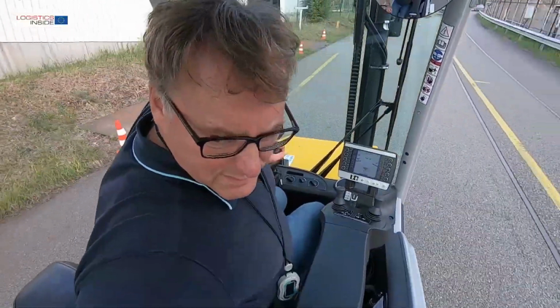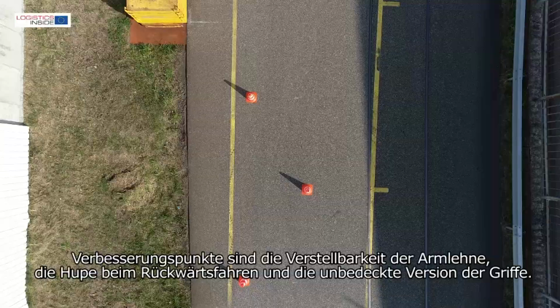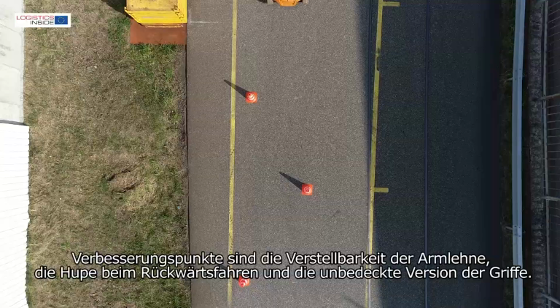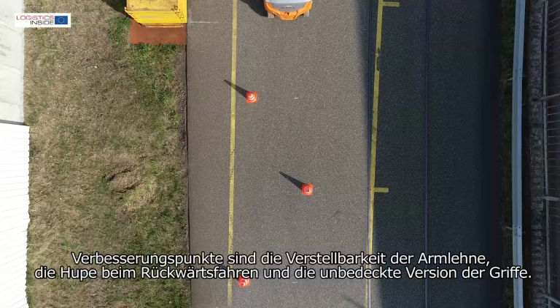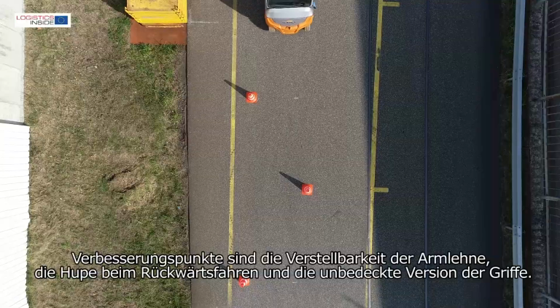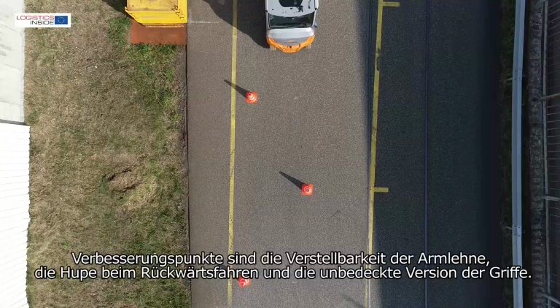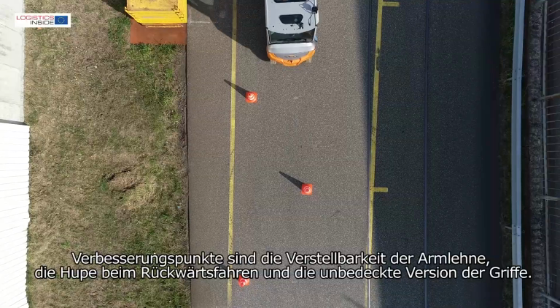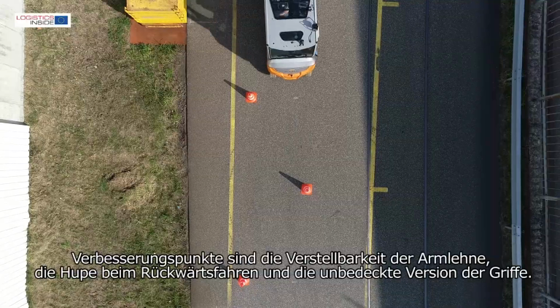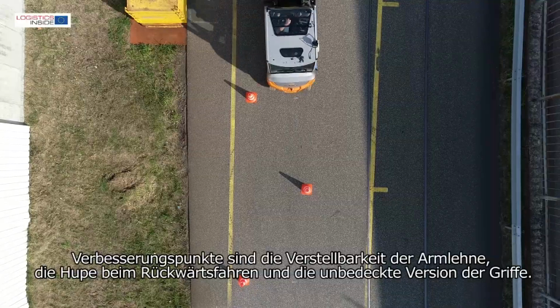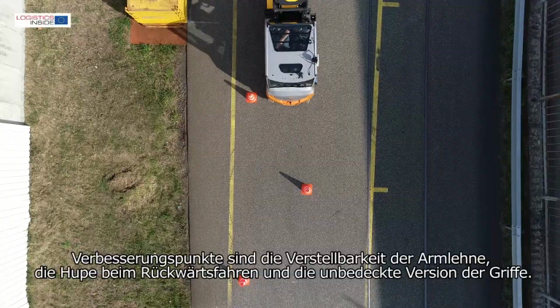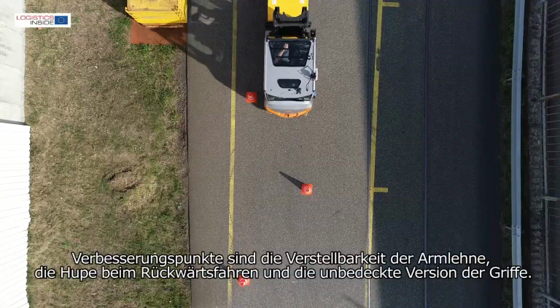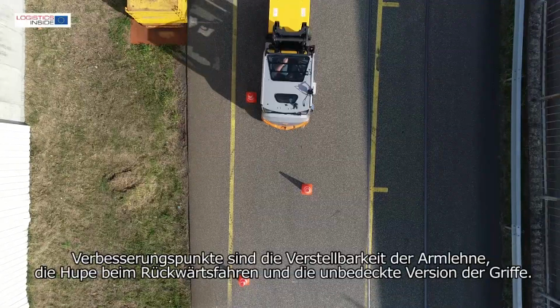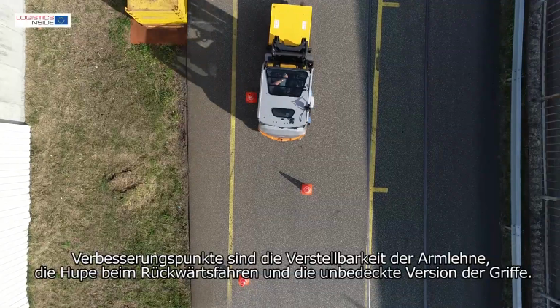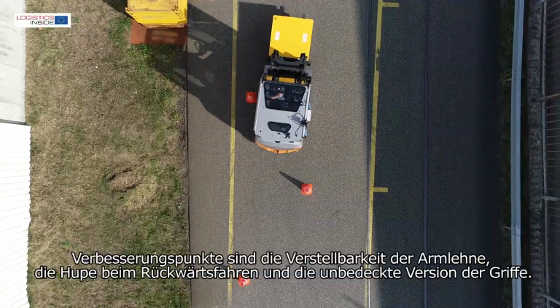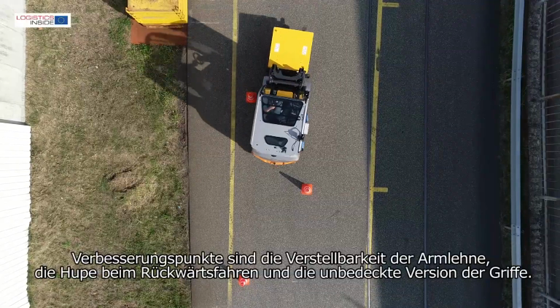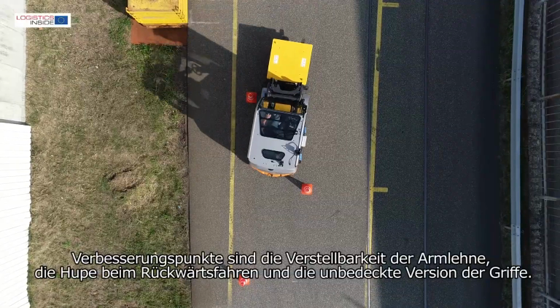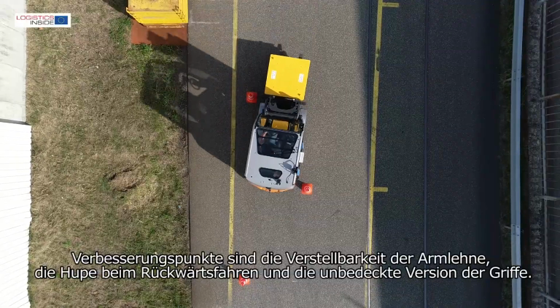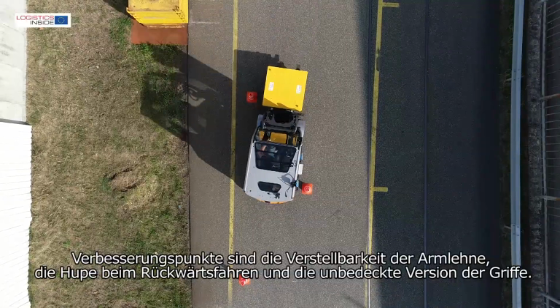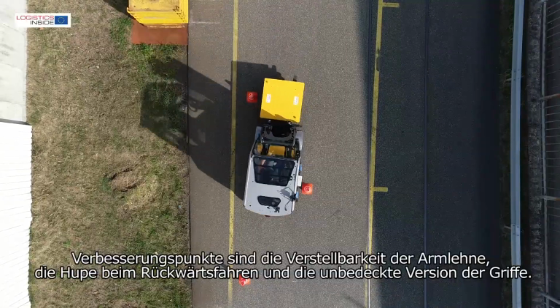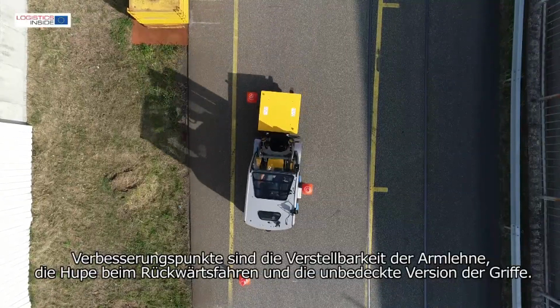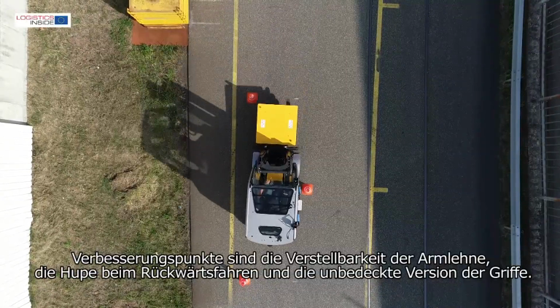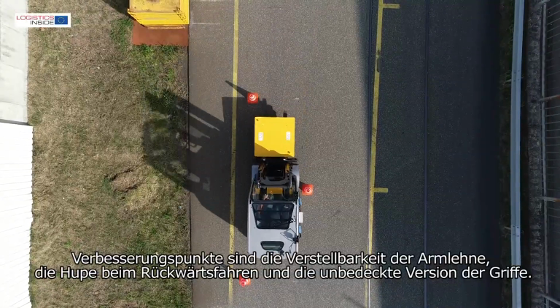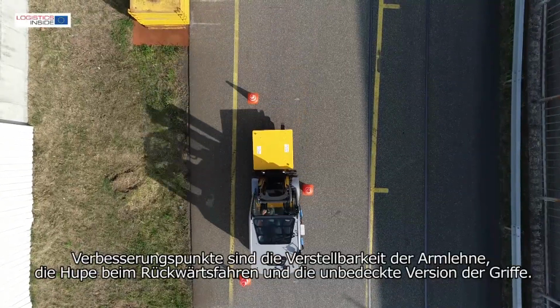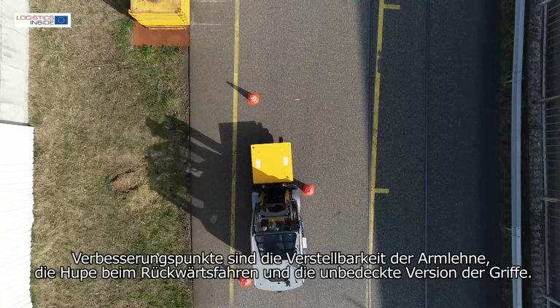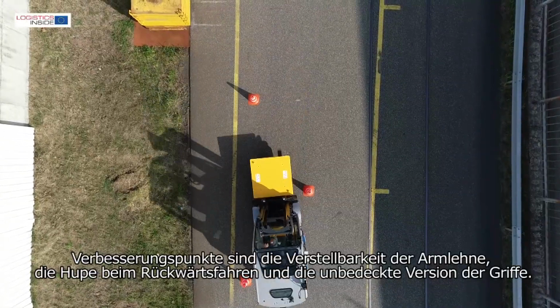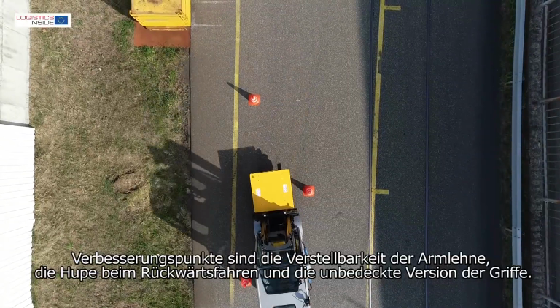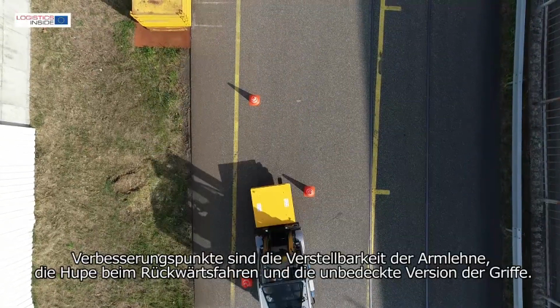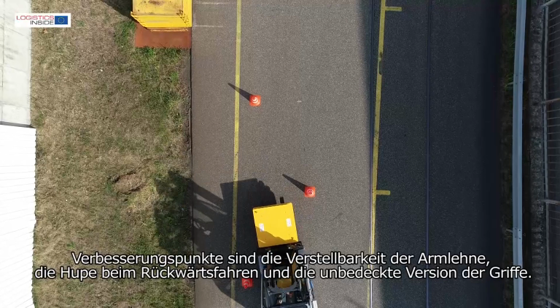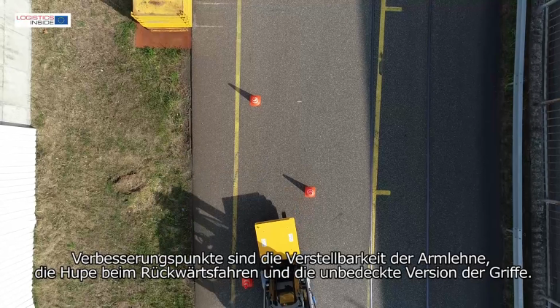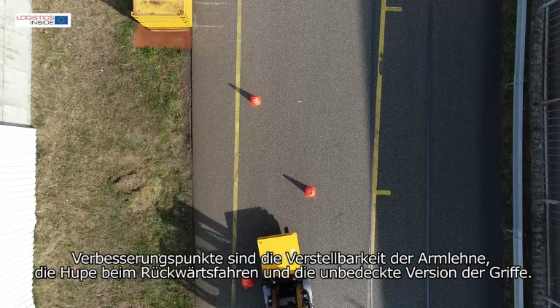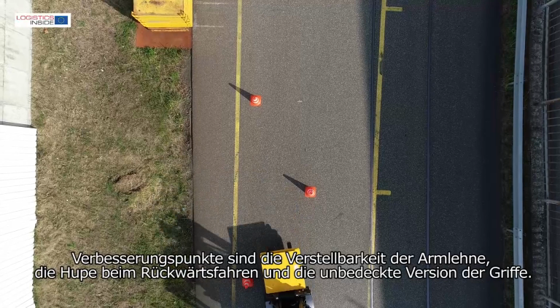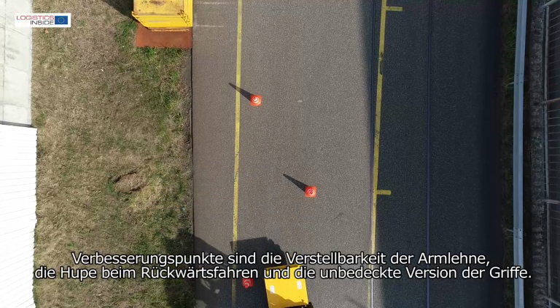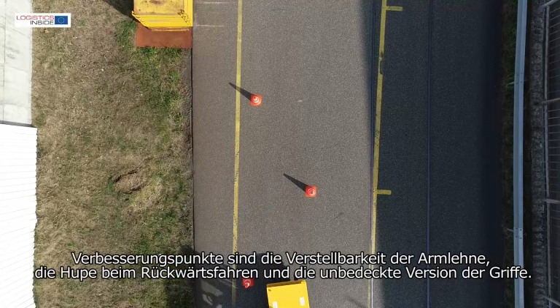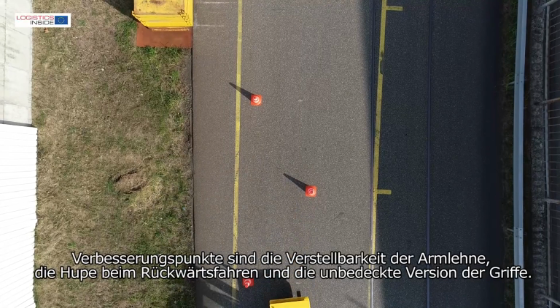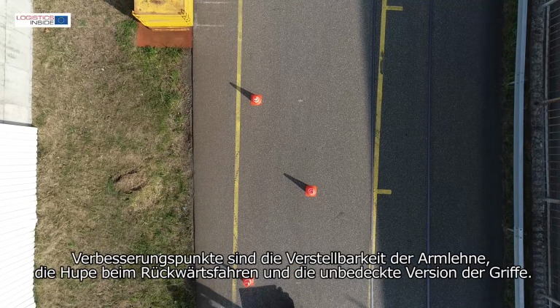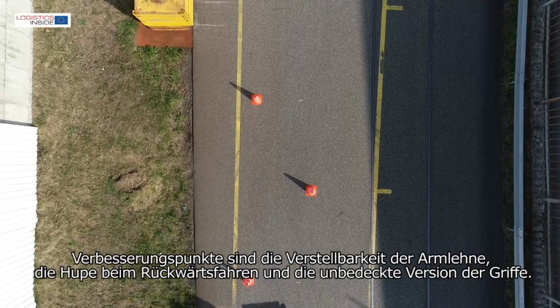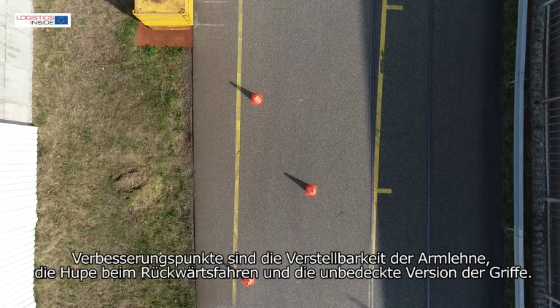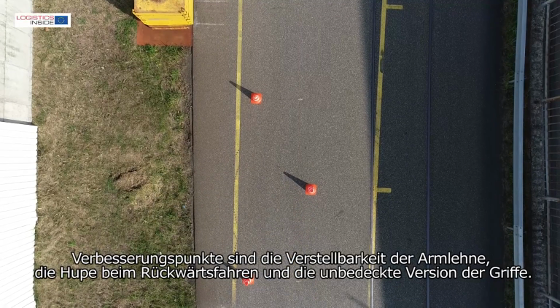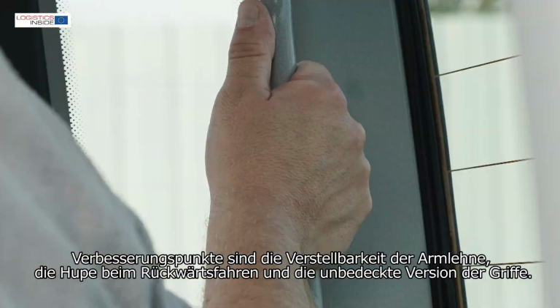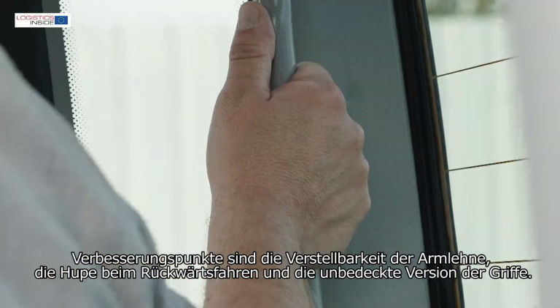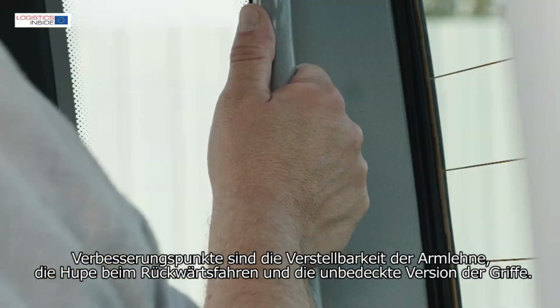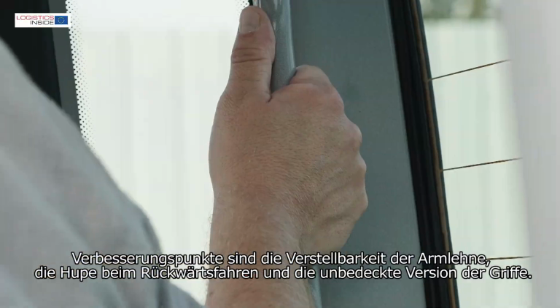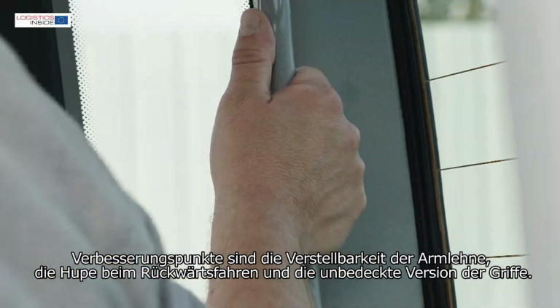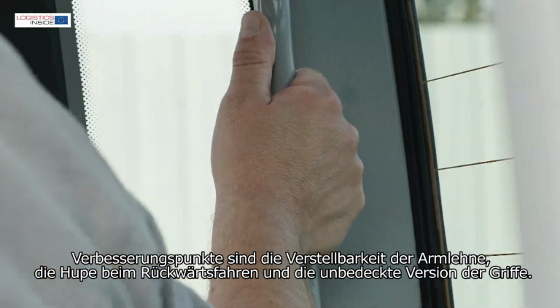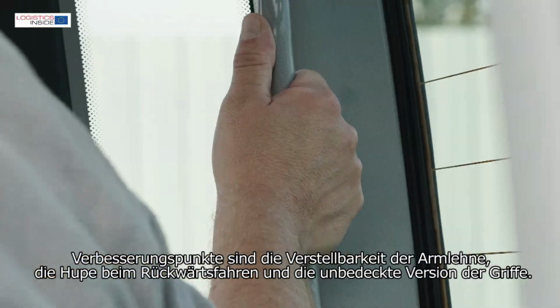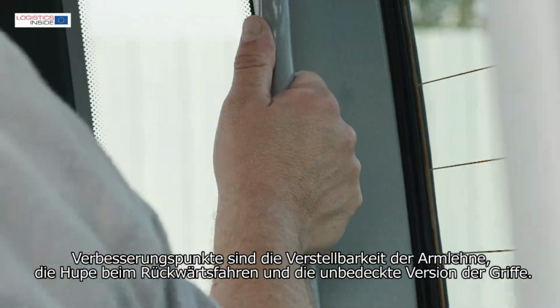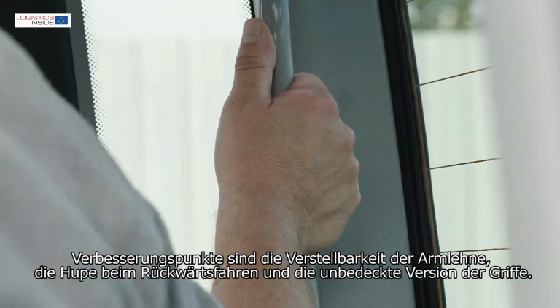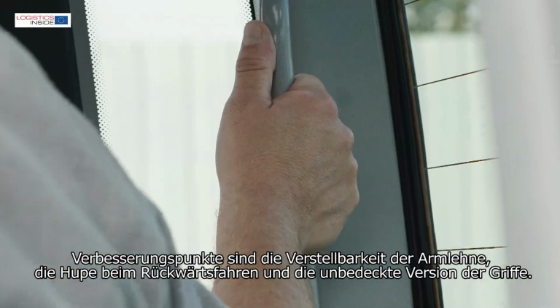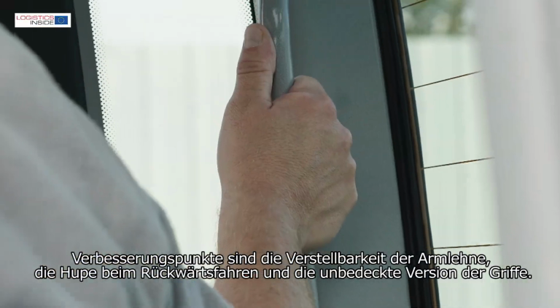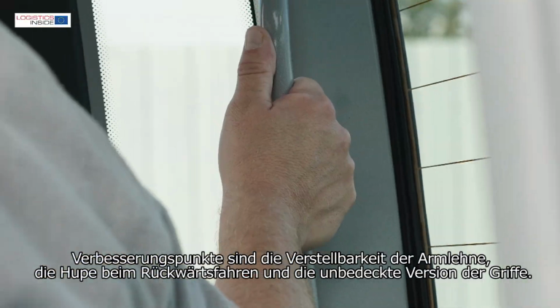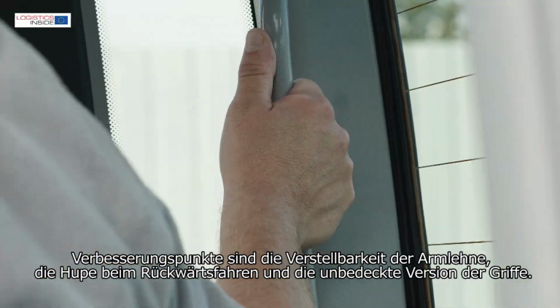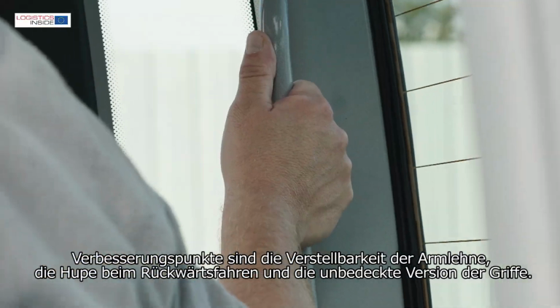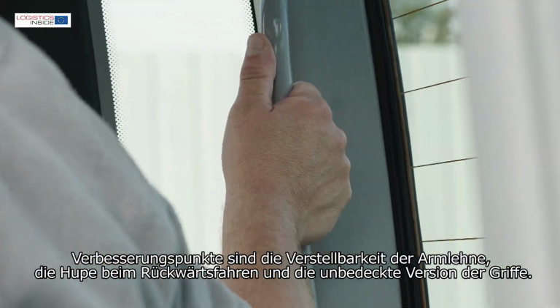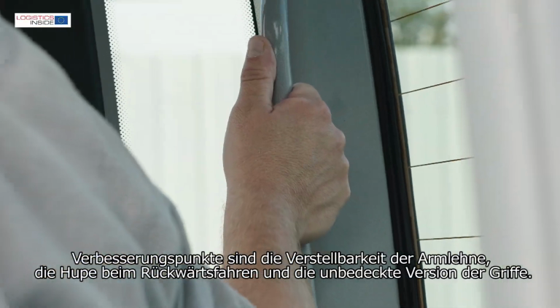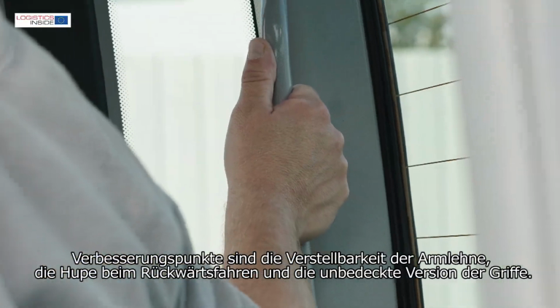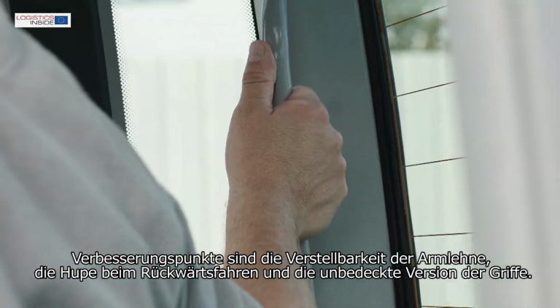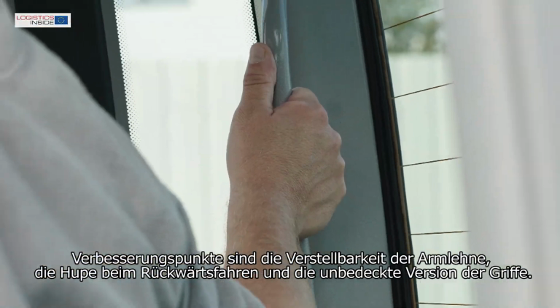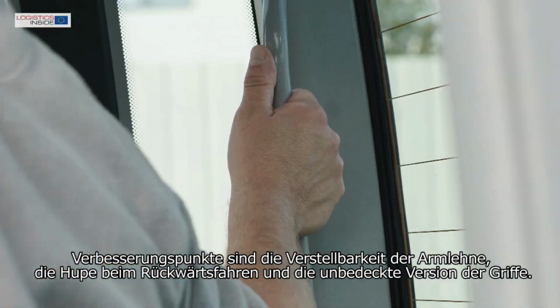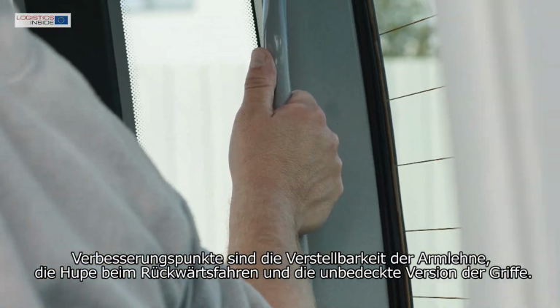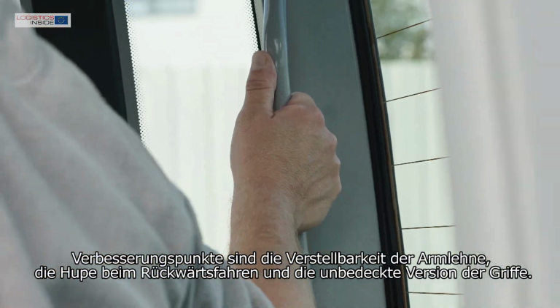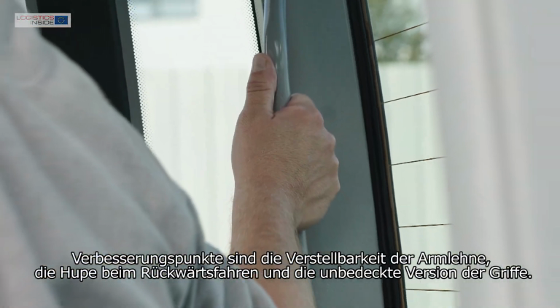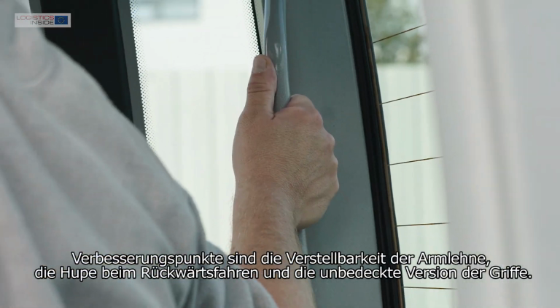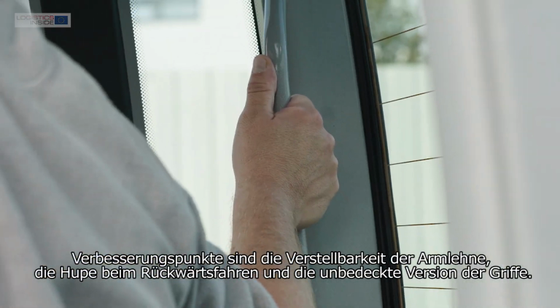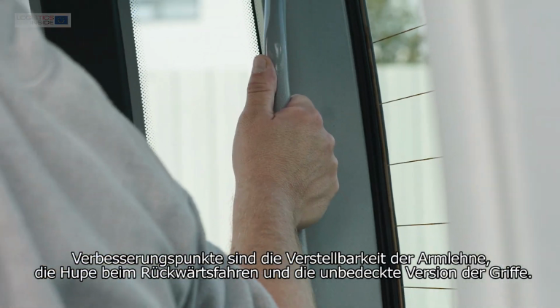Points for improvement are the adjustability of the armrest, the horn when driving in reverse, covers, and the uncovered version of the handles.